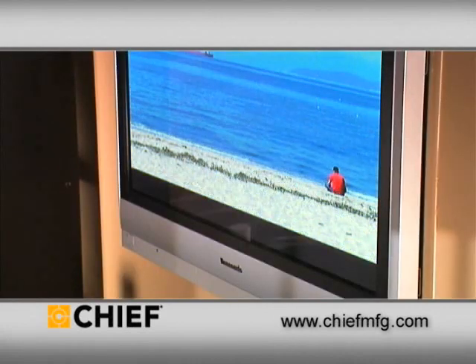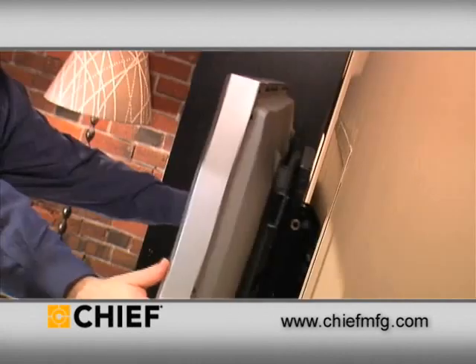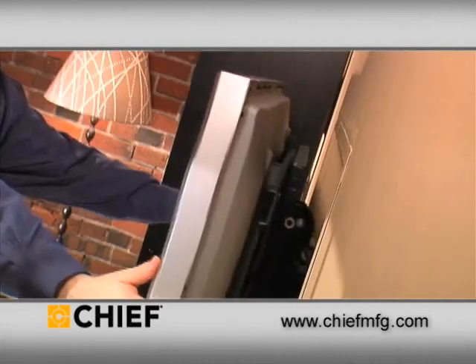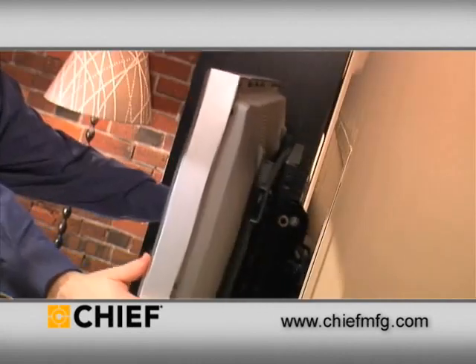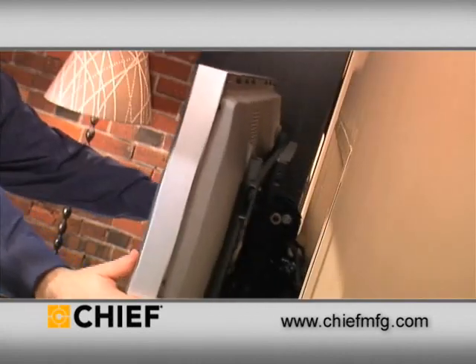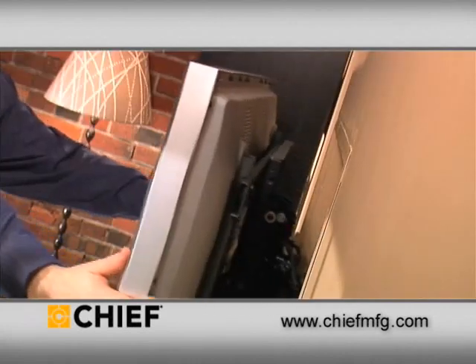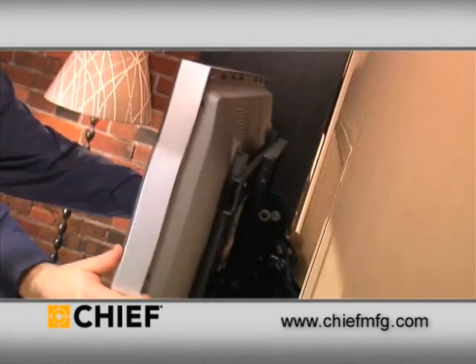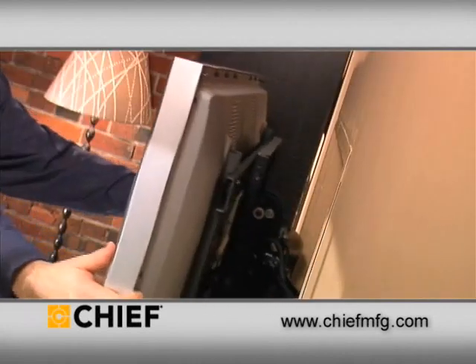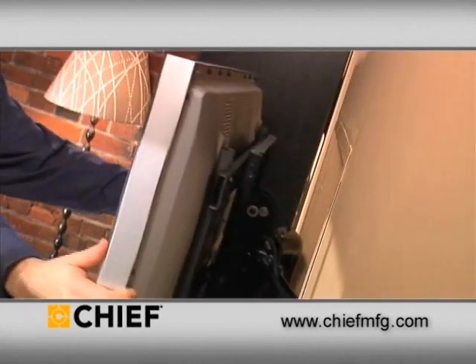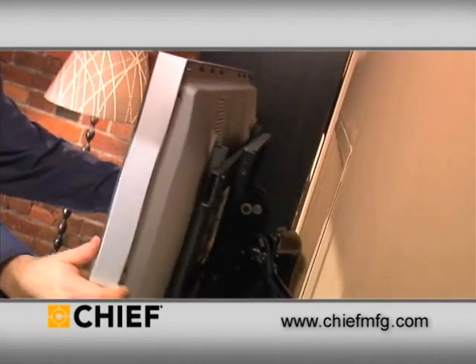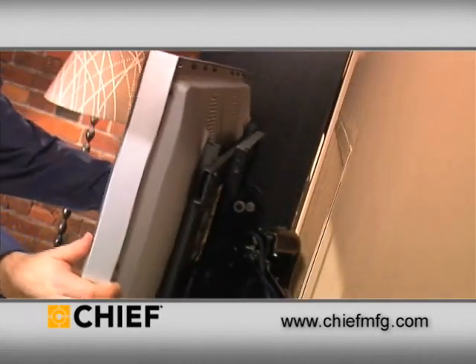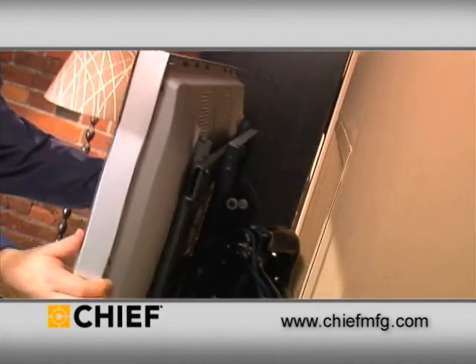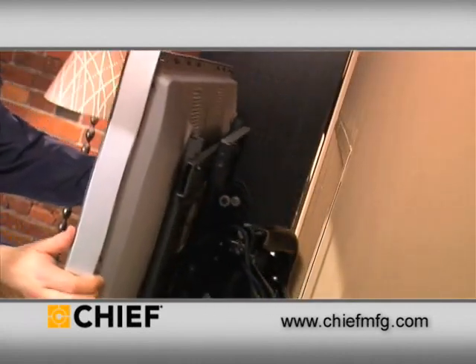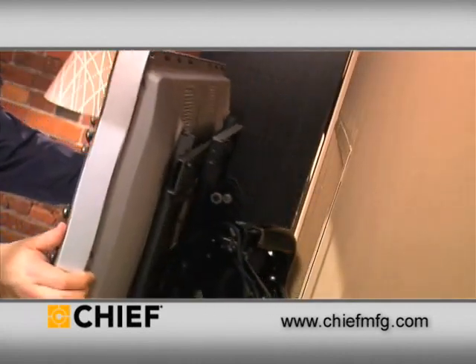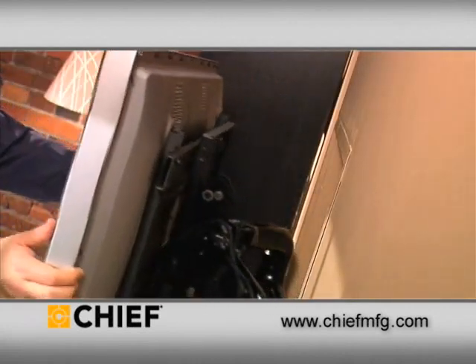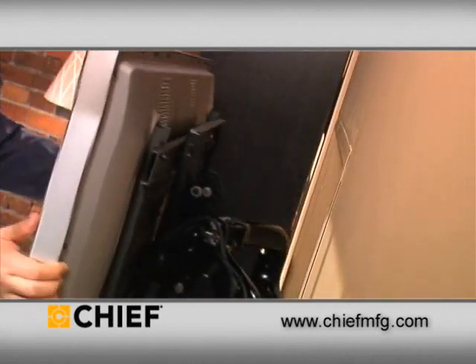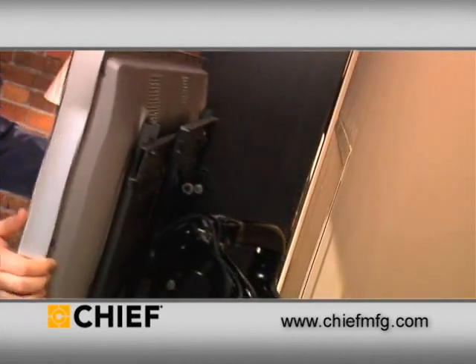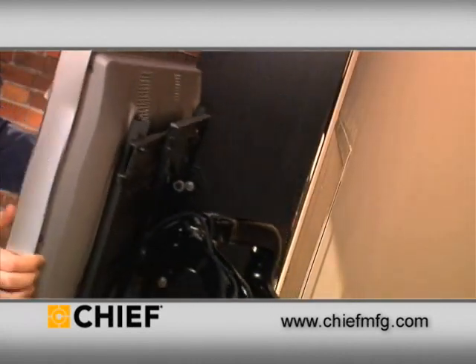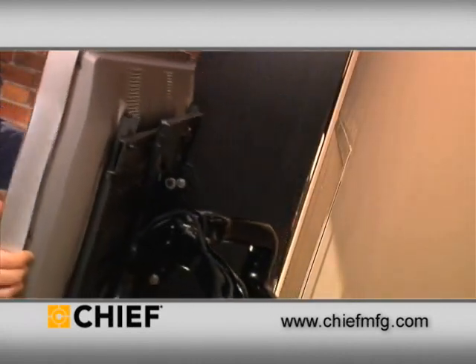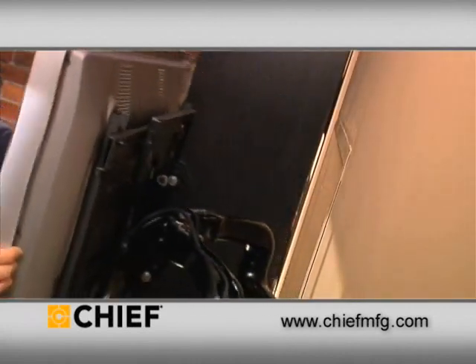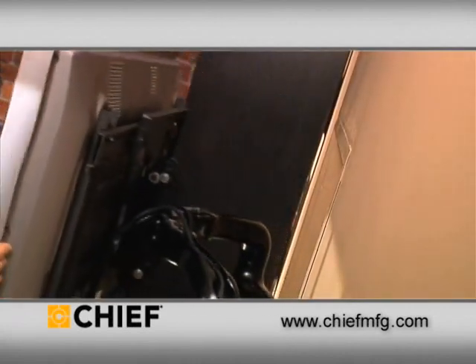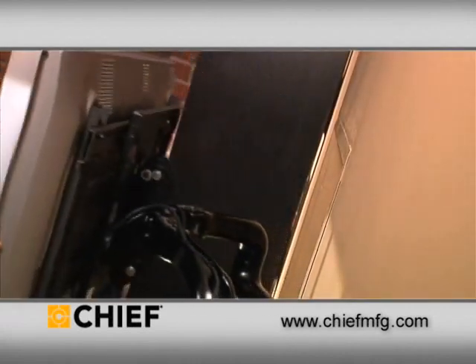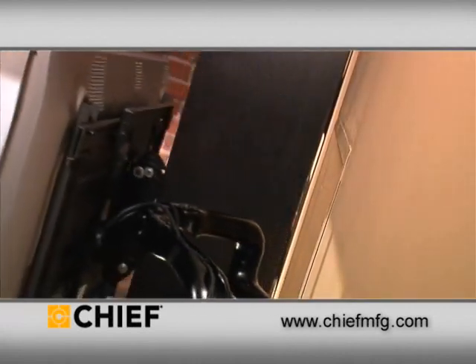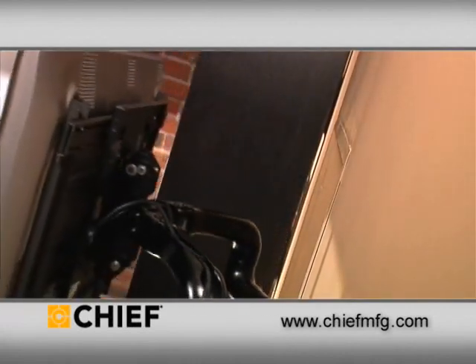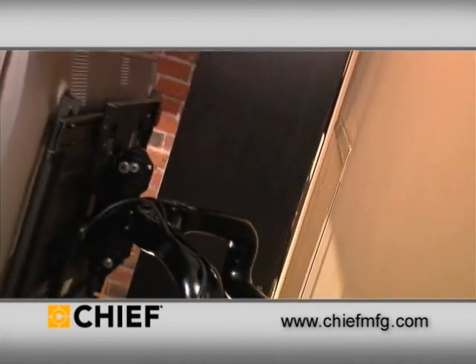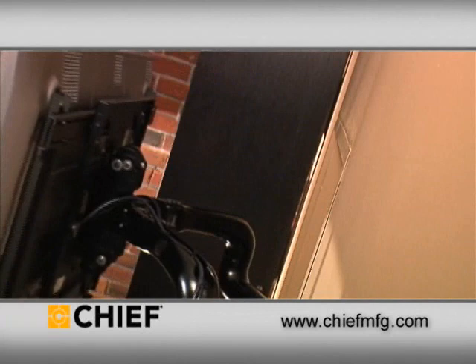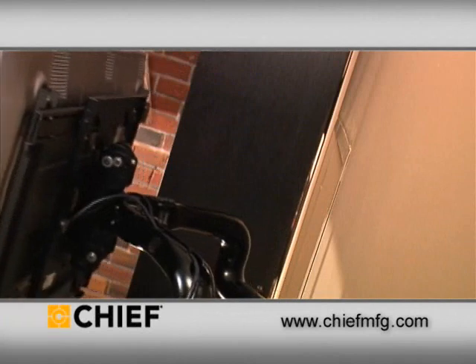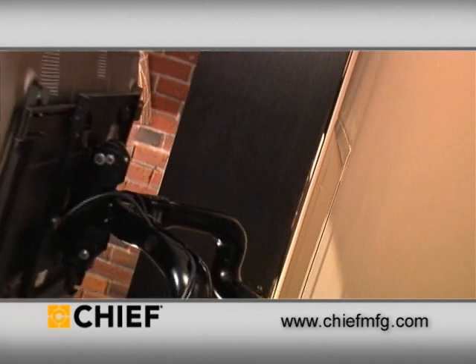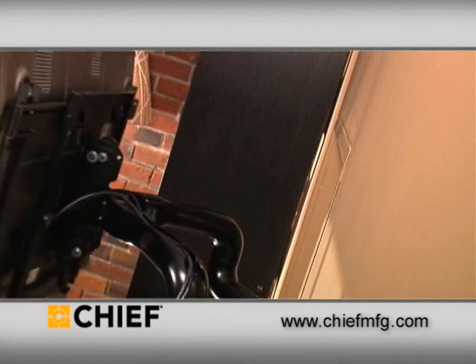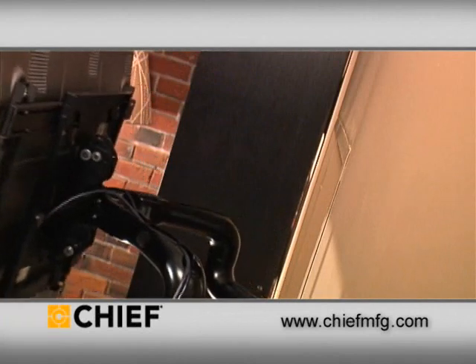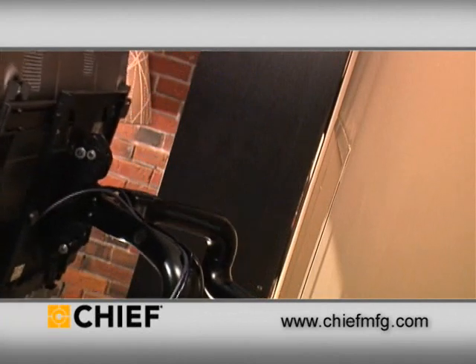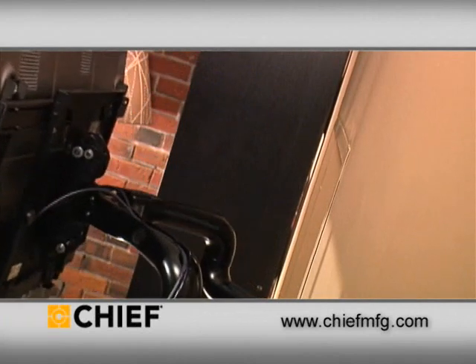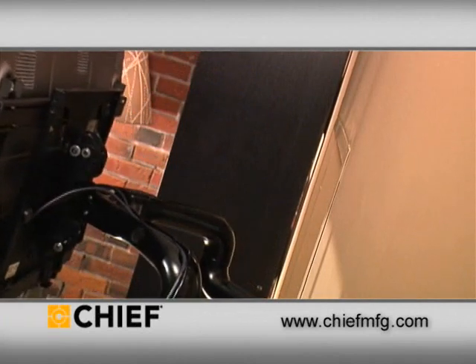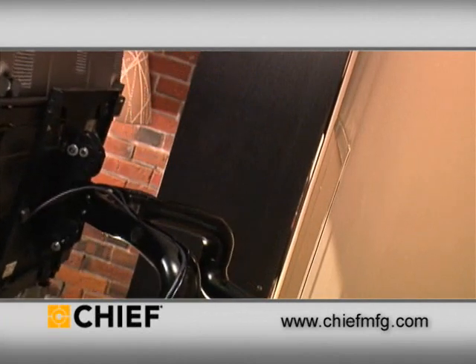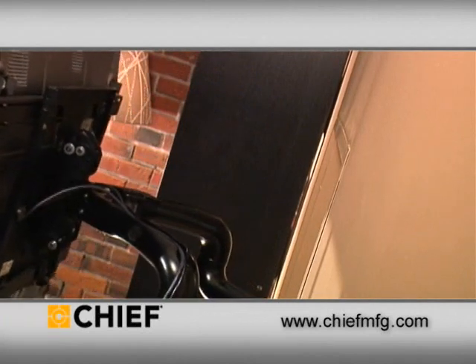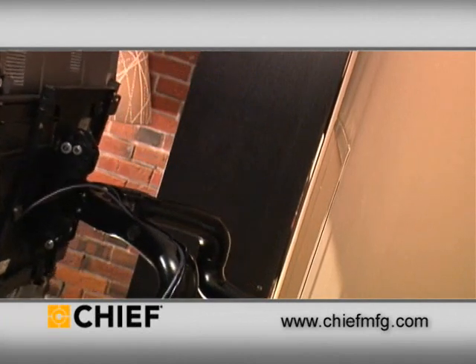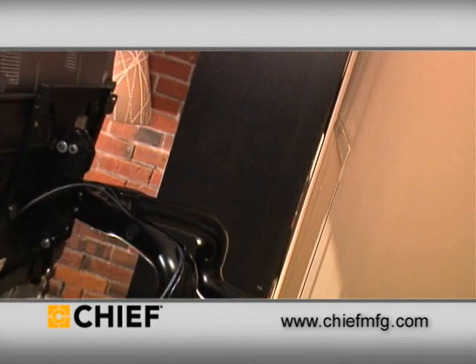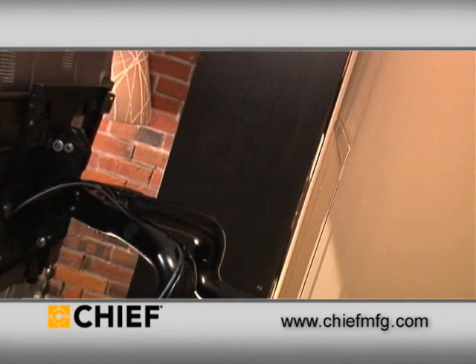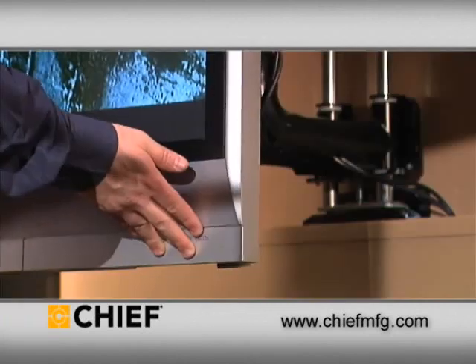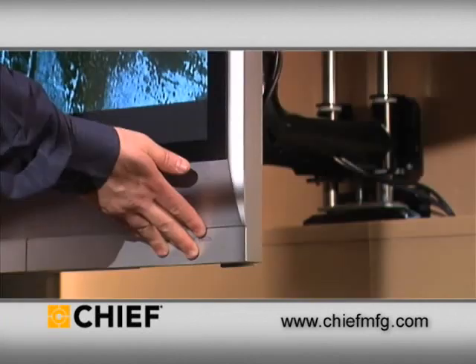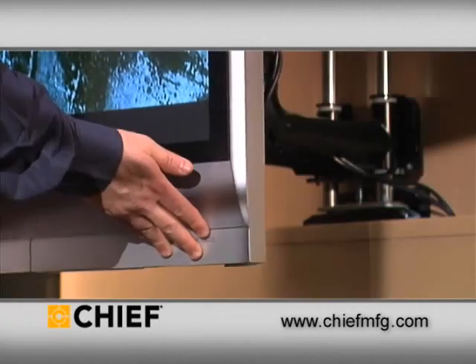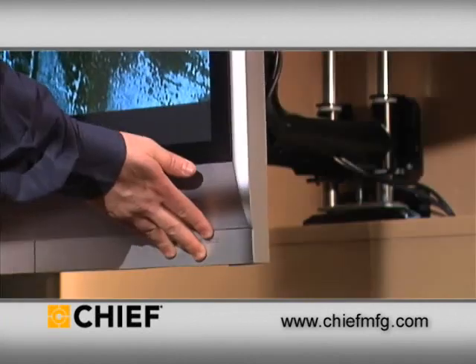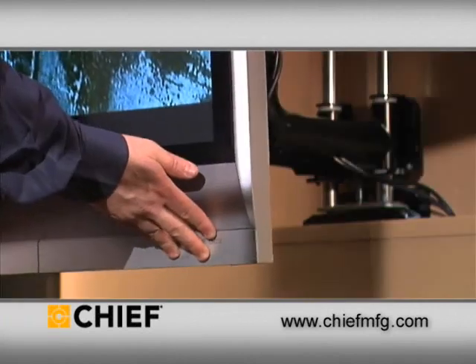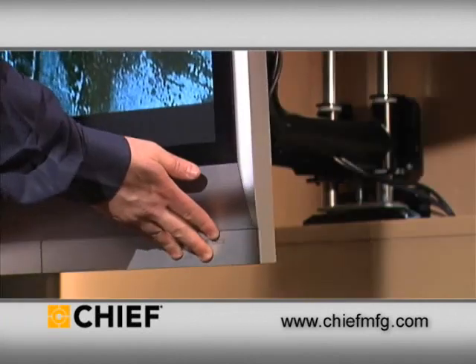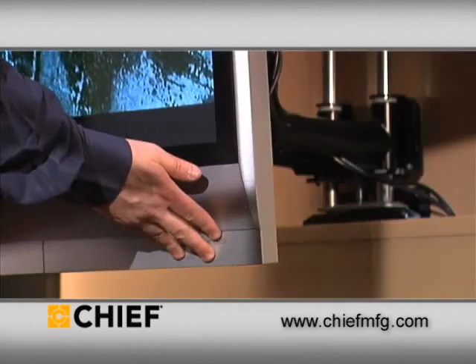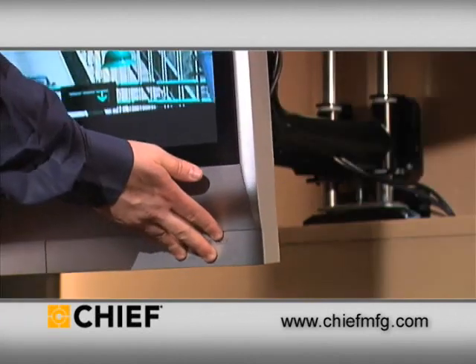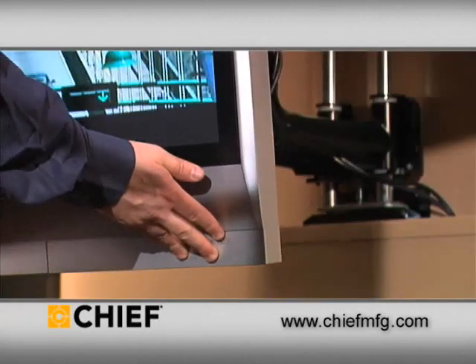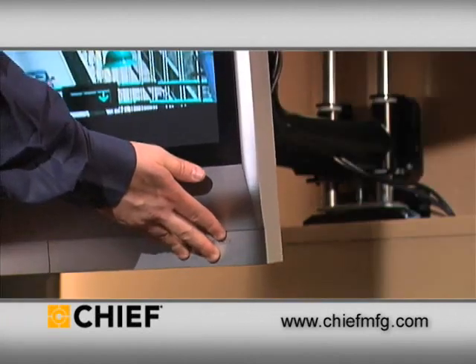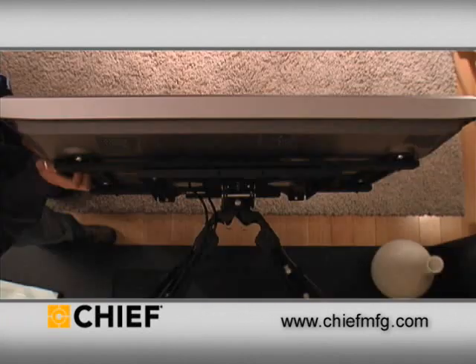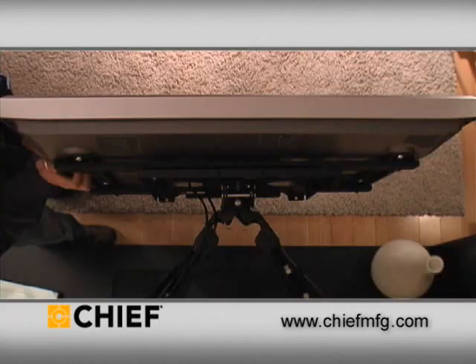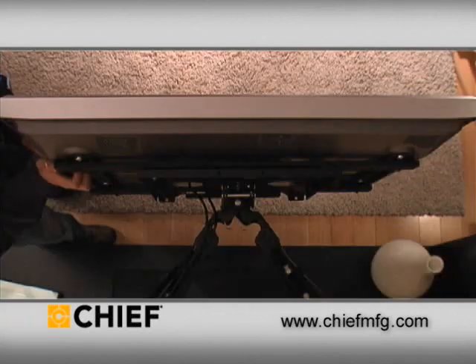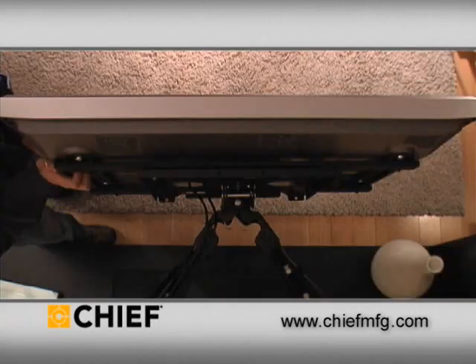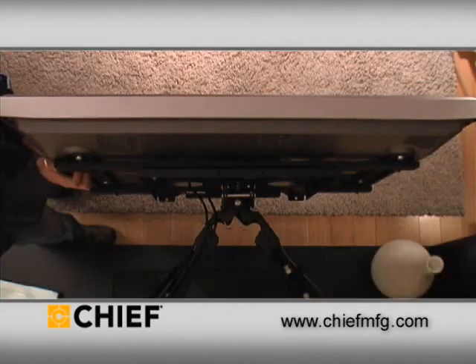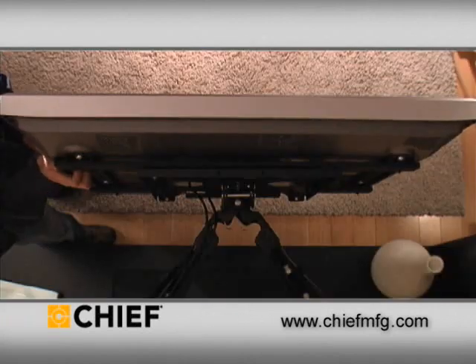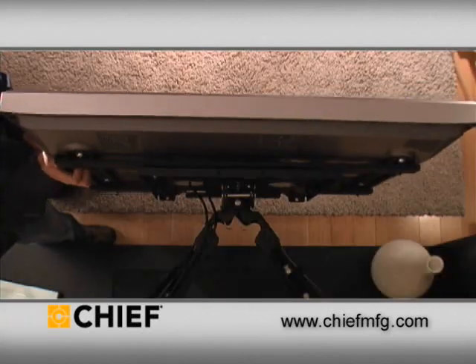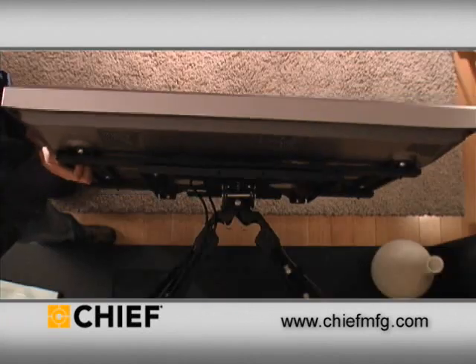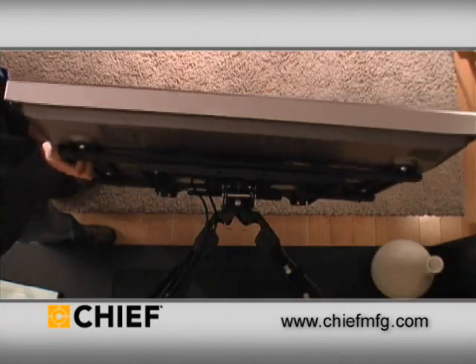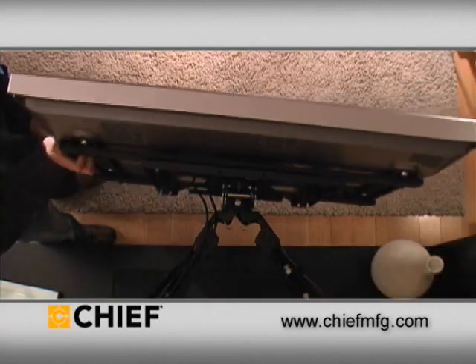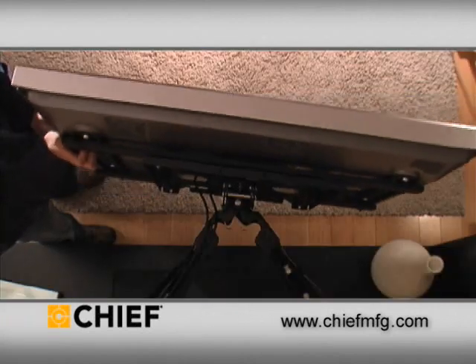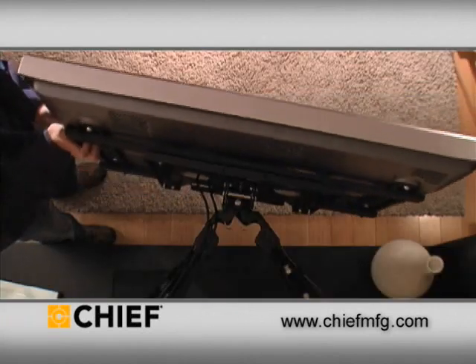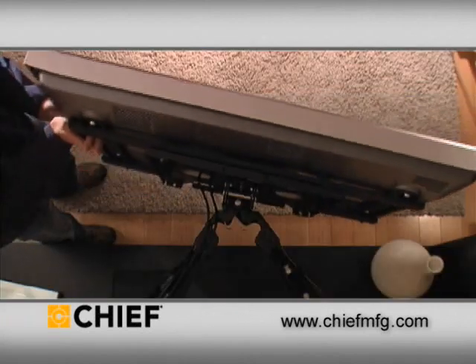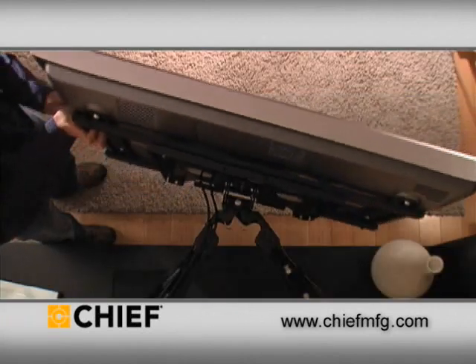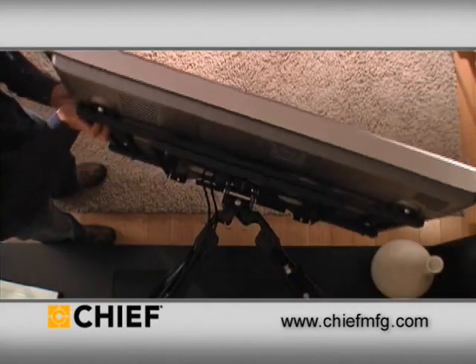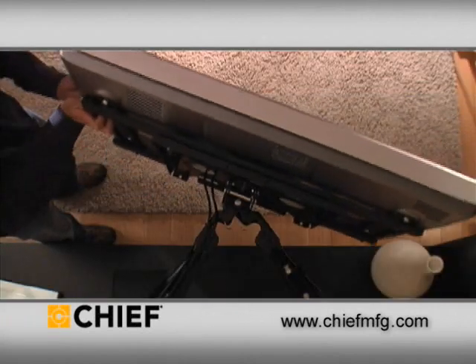Users also enjoy the benefits of 20 to 25 inches of extension, easy fingertip tilt, and wide viewing angles.